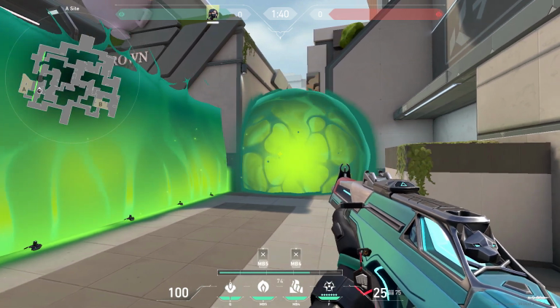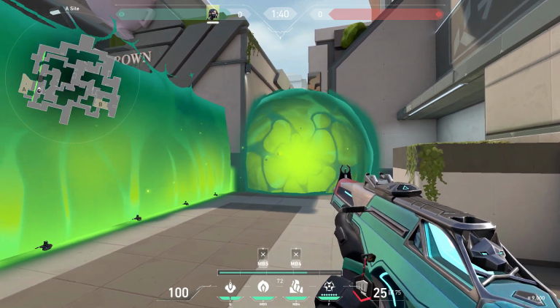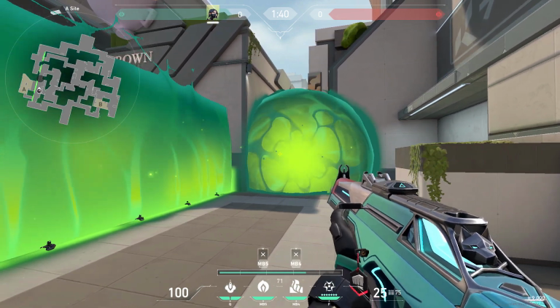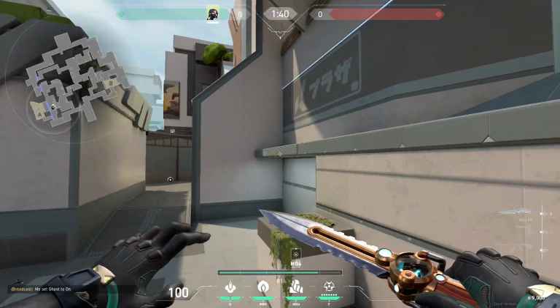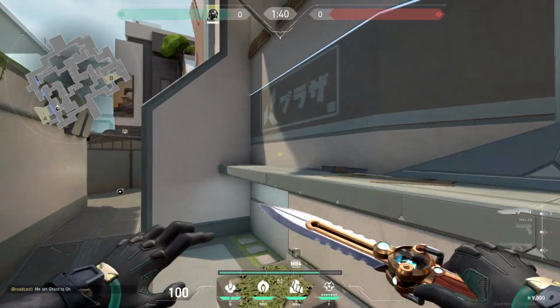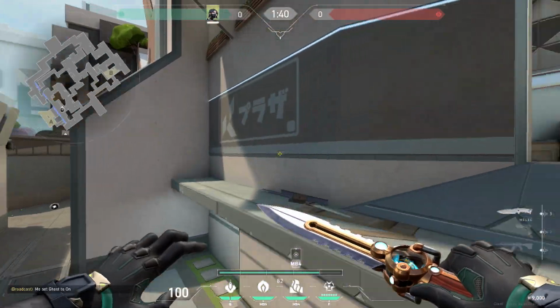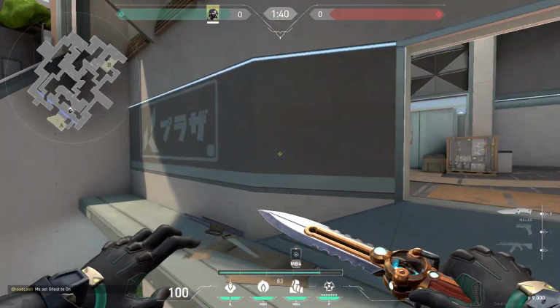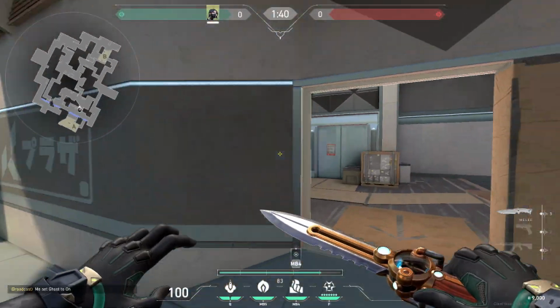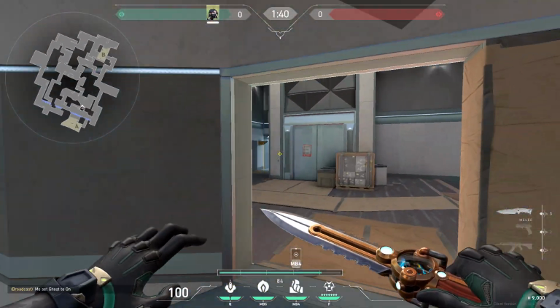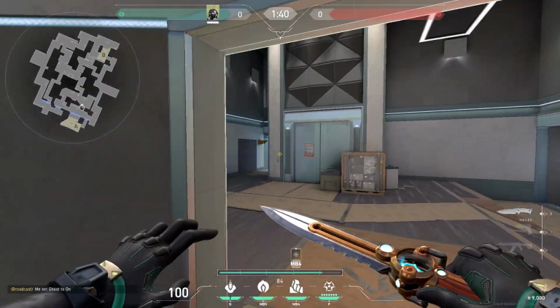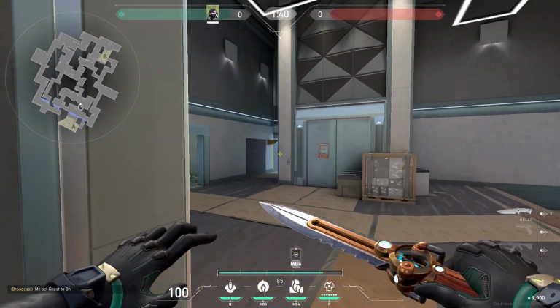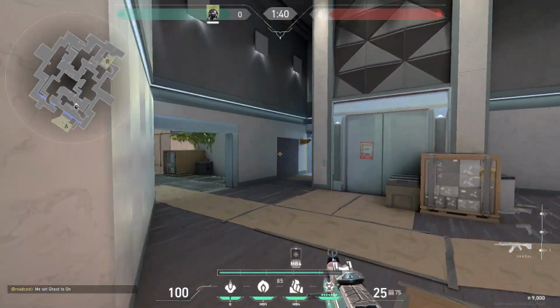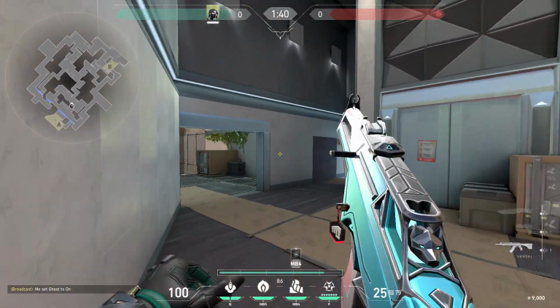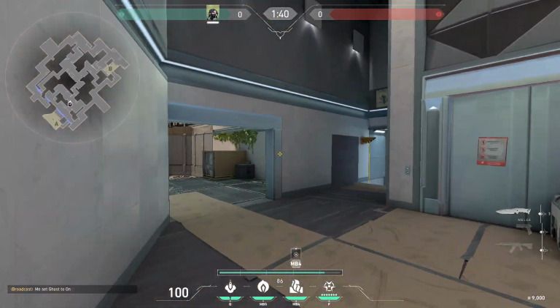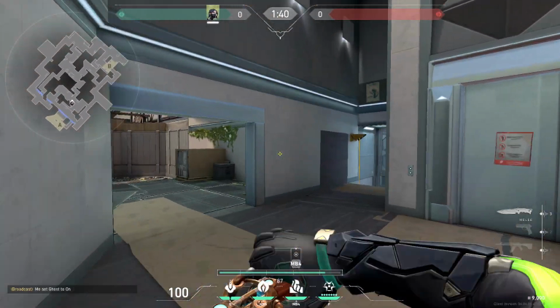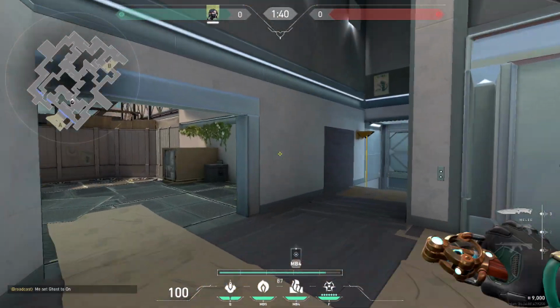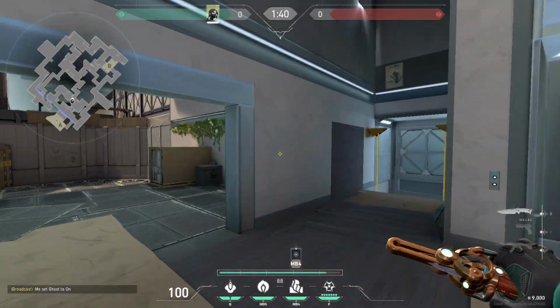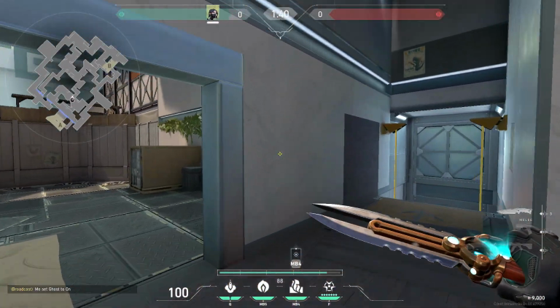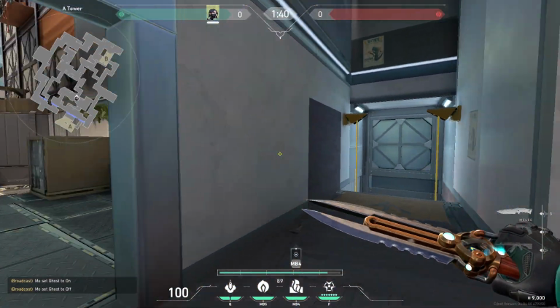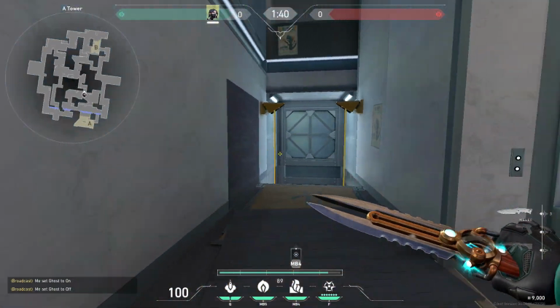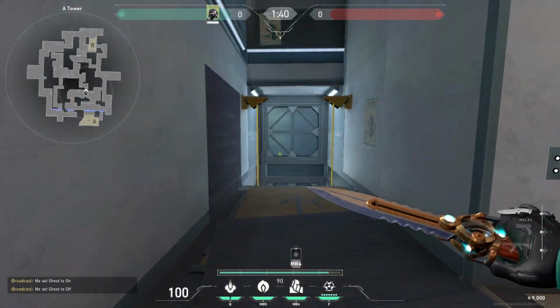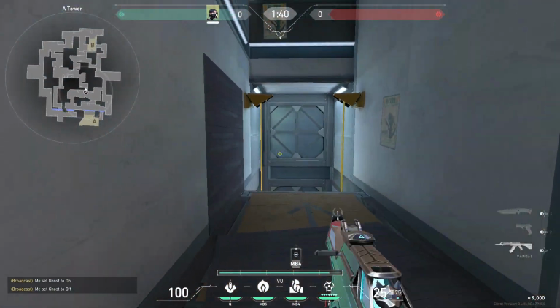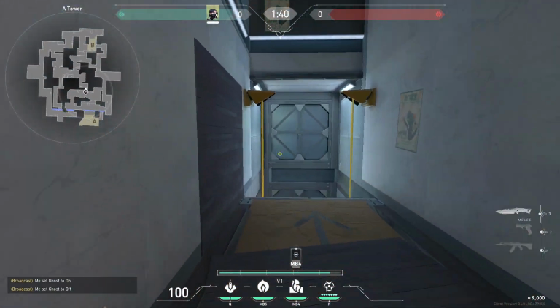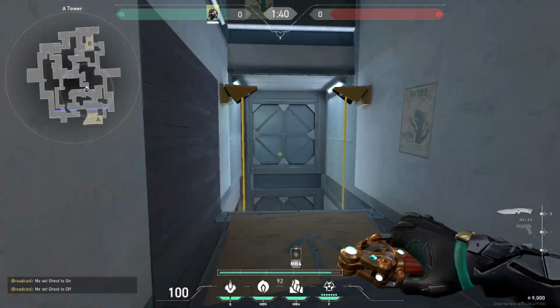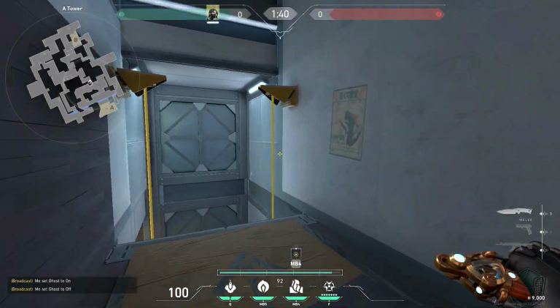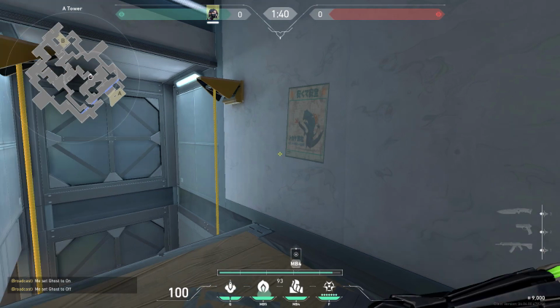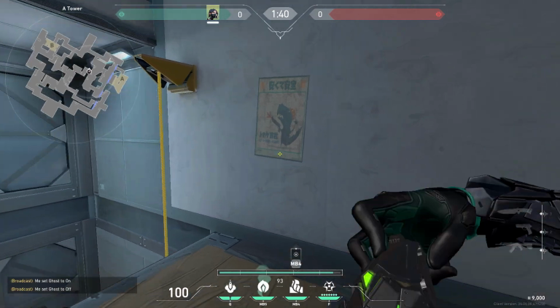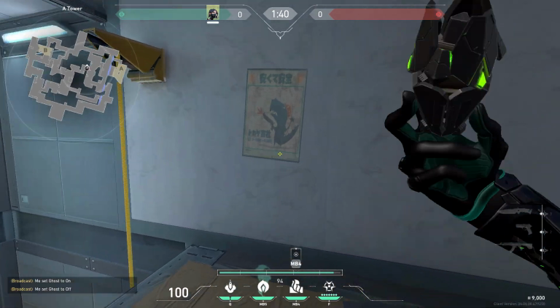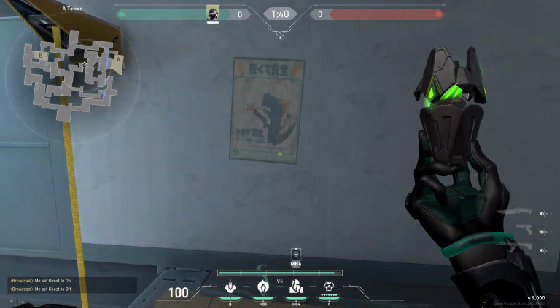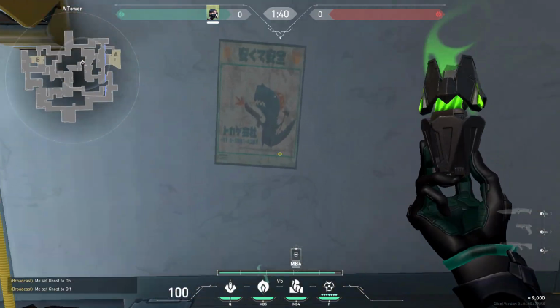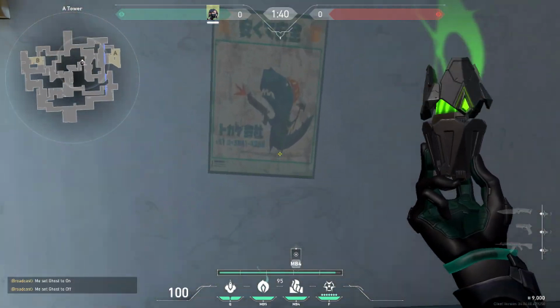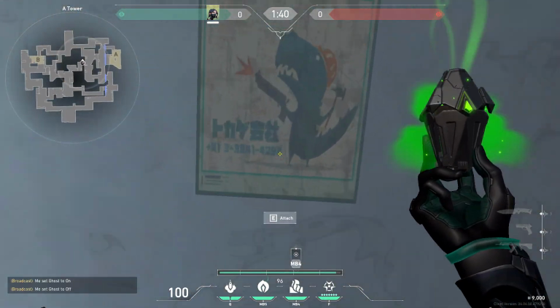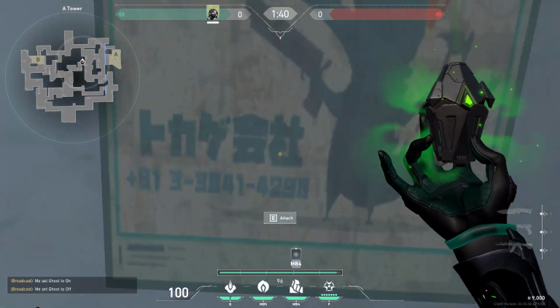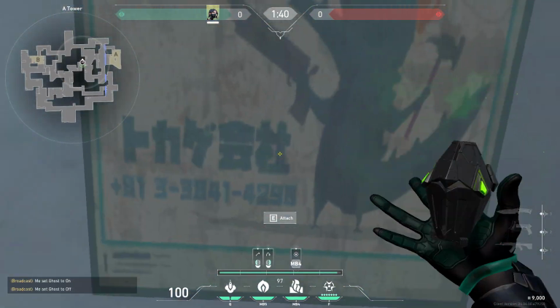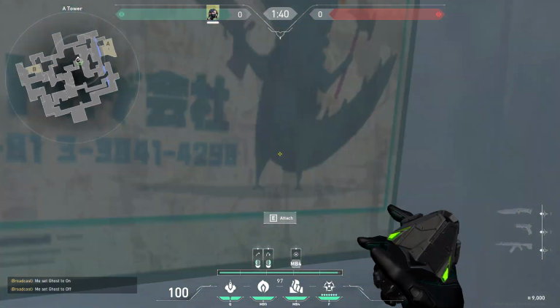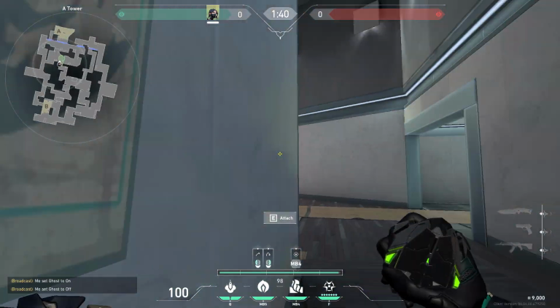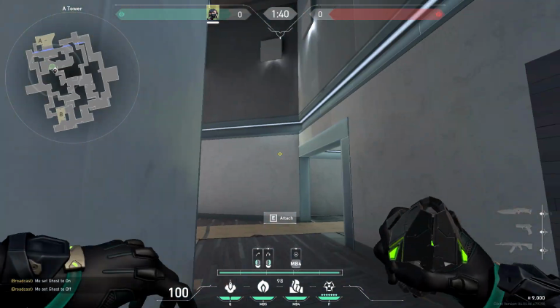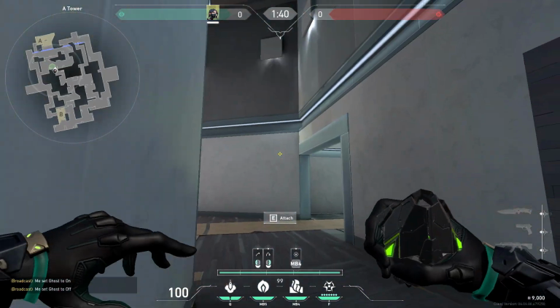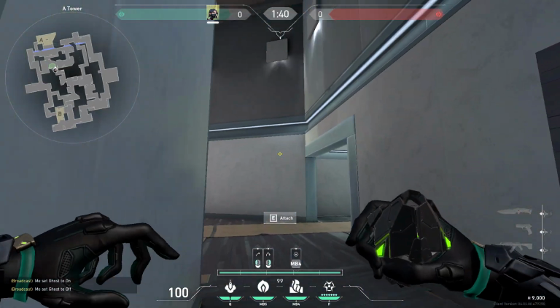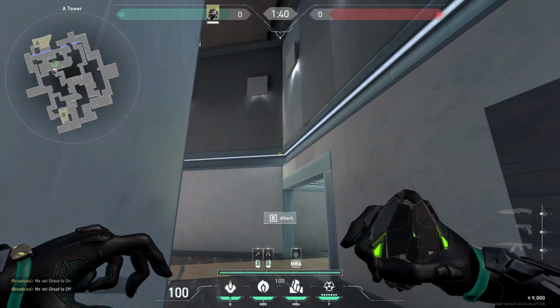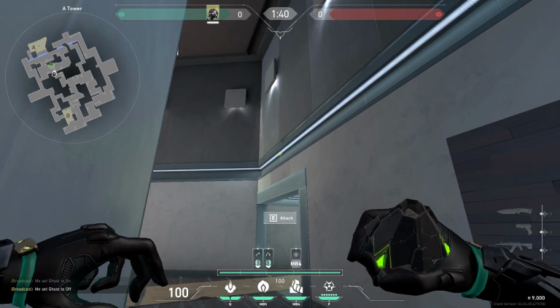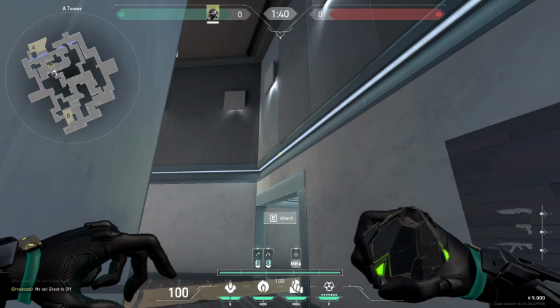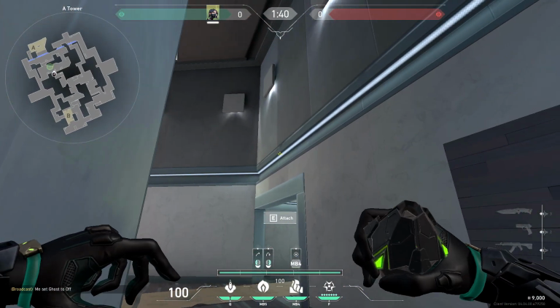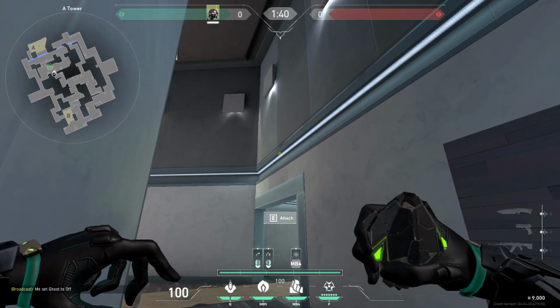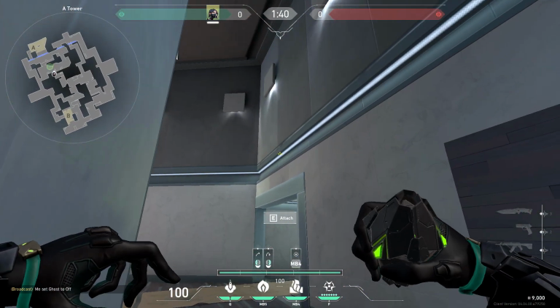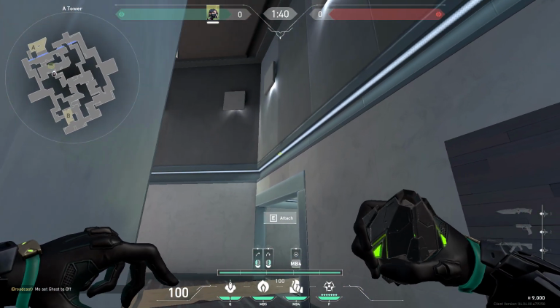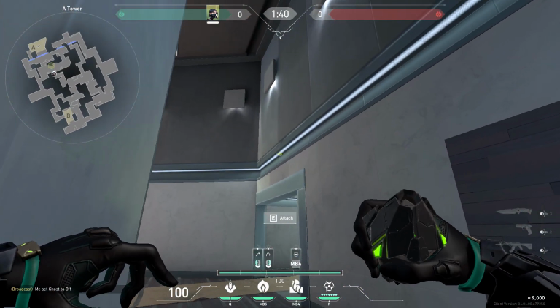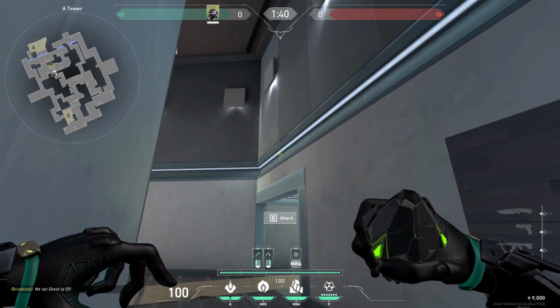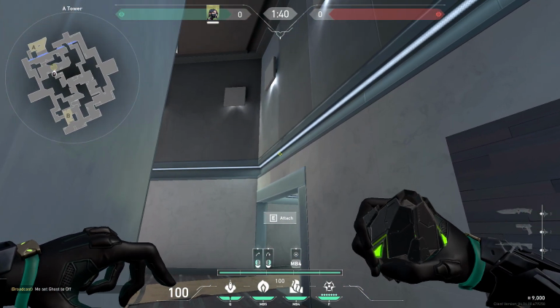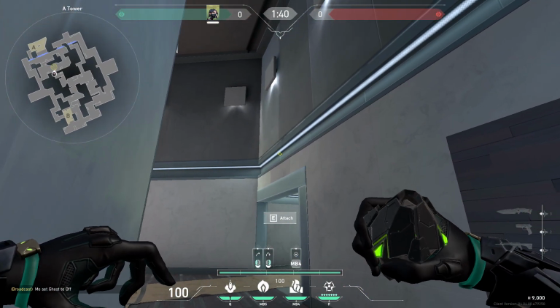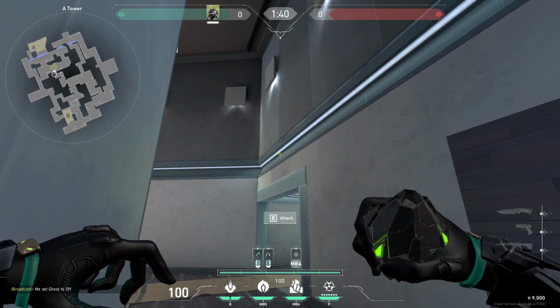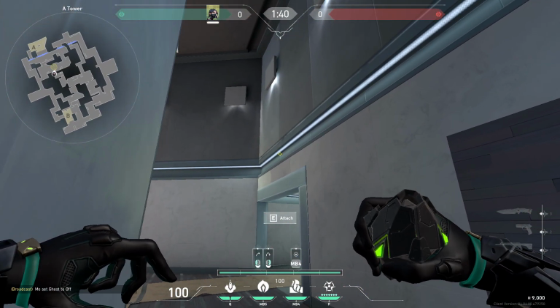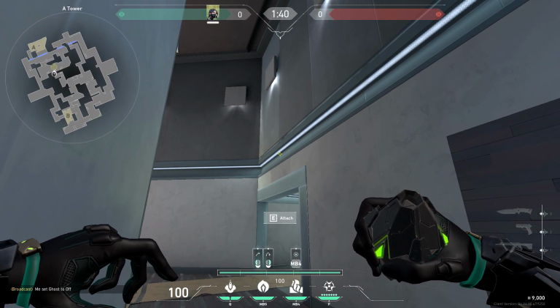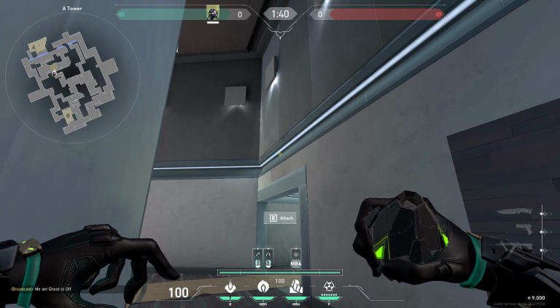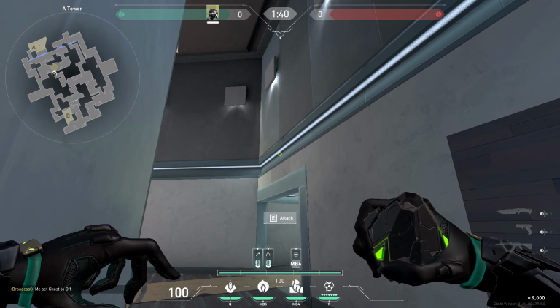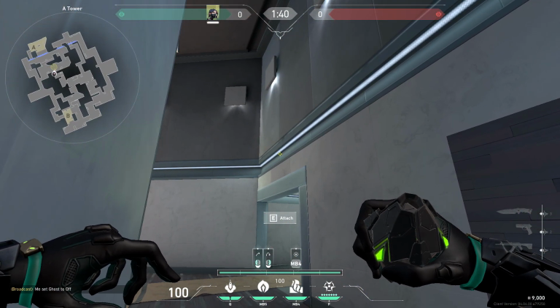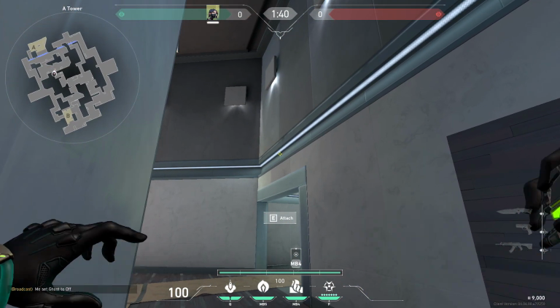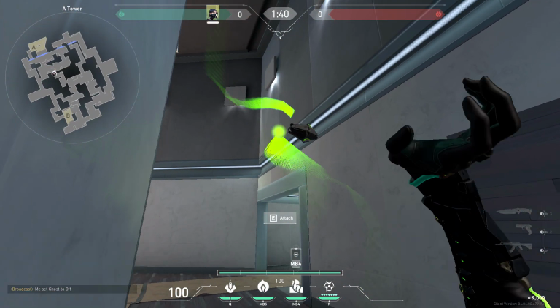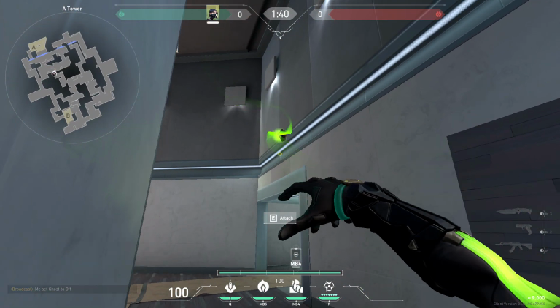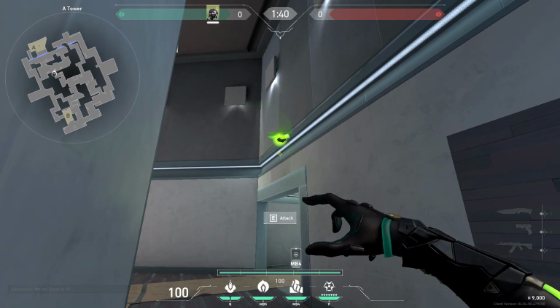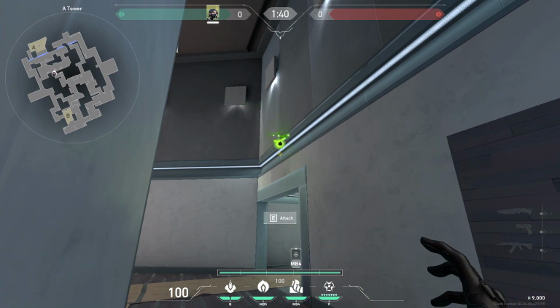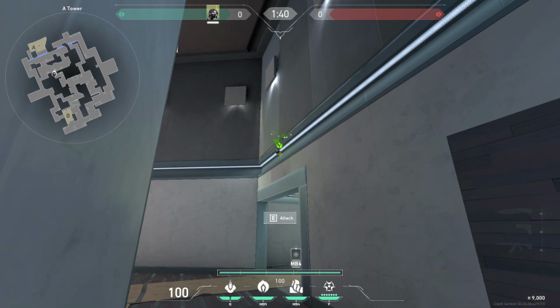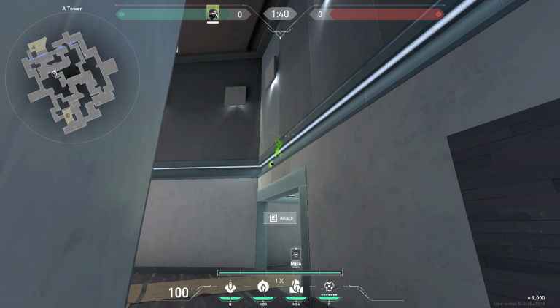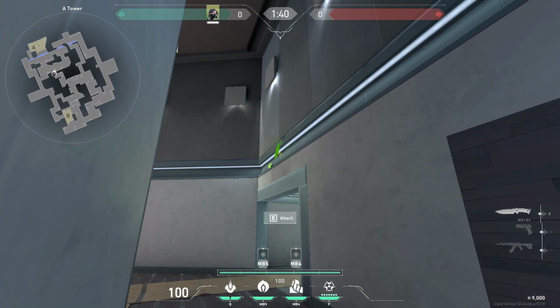Or if you want to do a one-way for ramps, stand here next to the dino poster, aim towards this line above the door, and then throw.